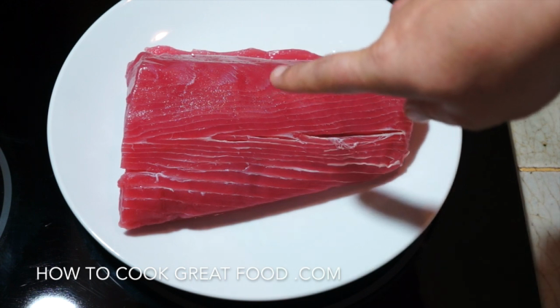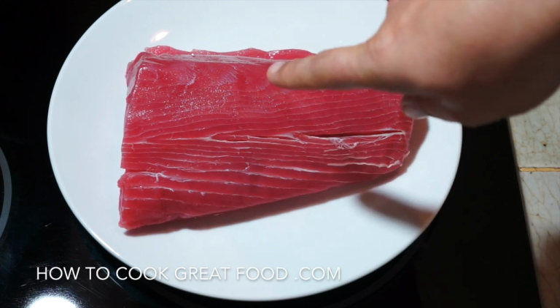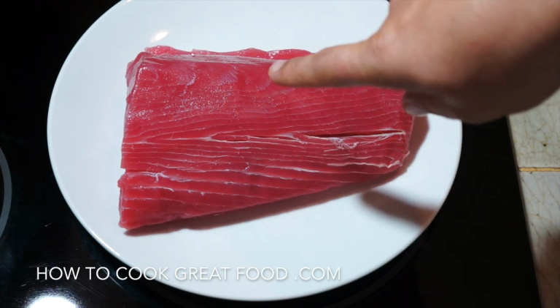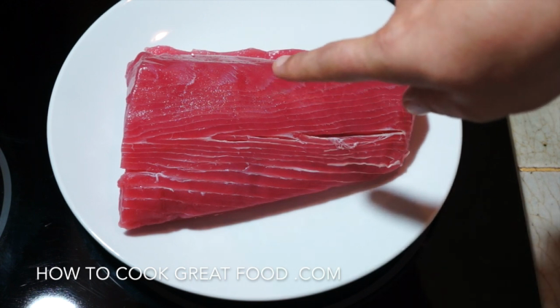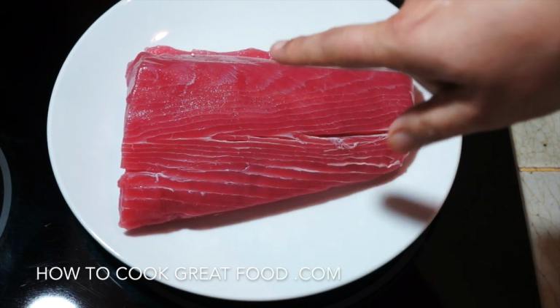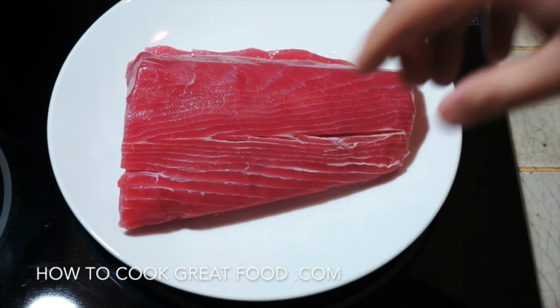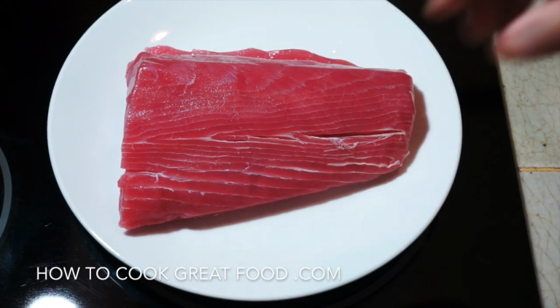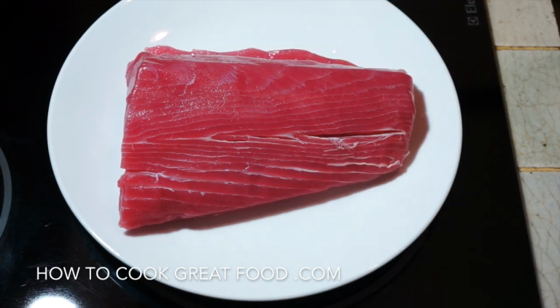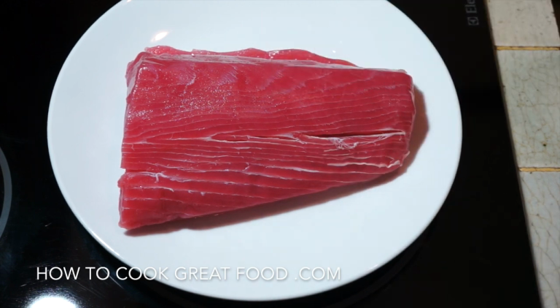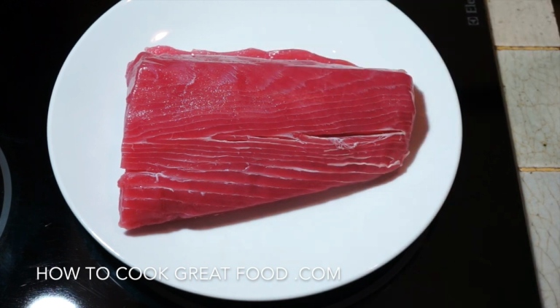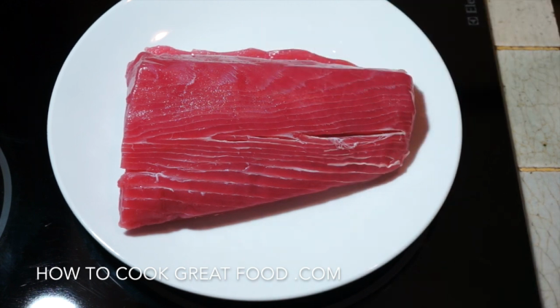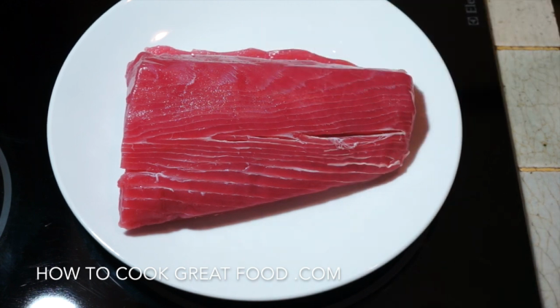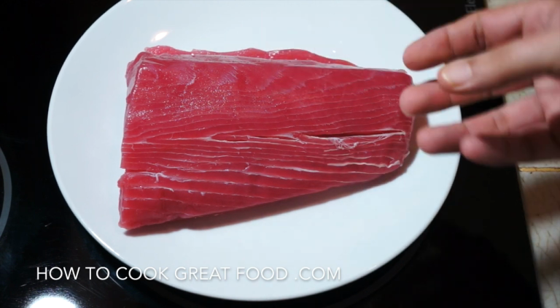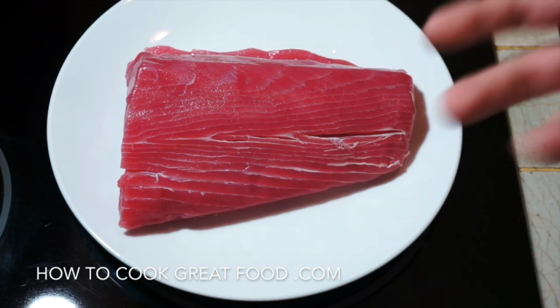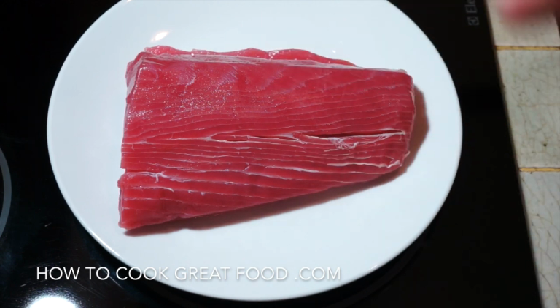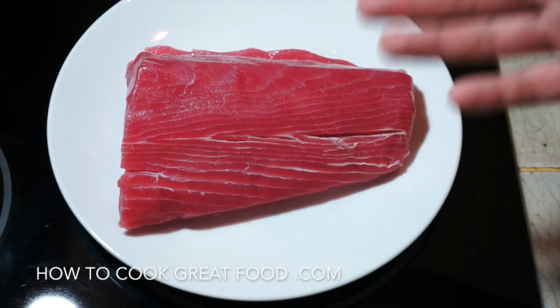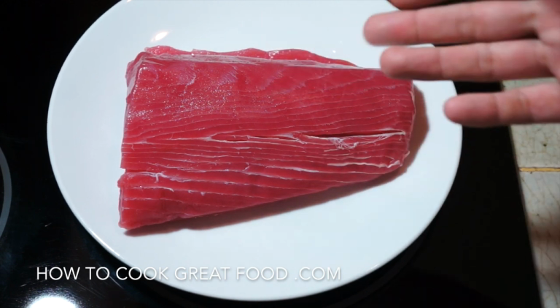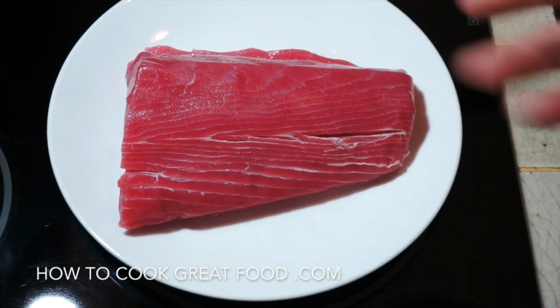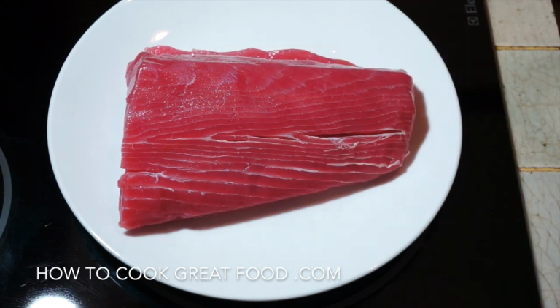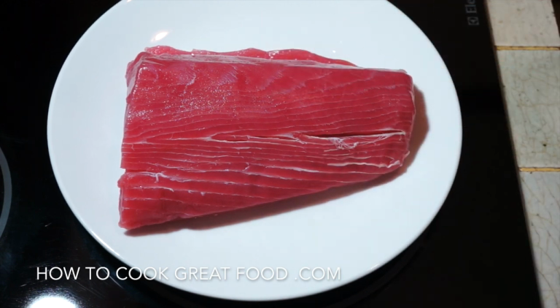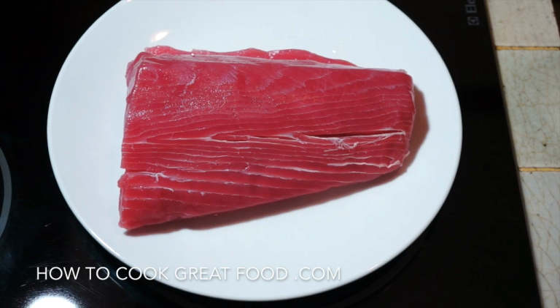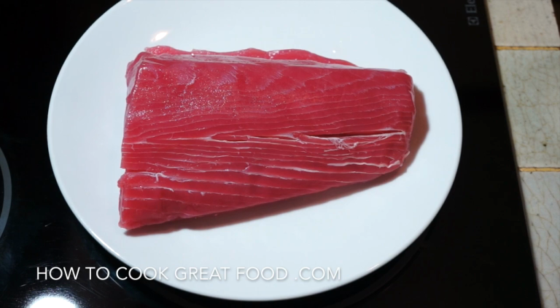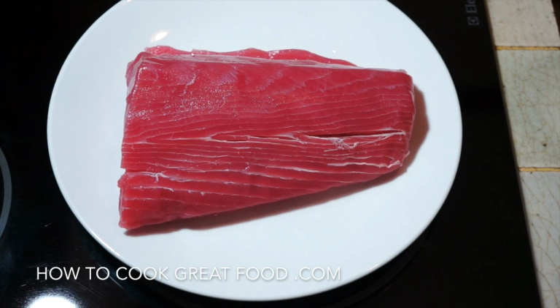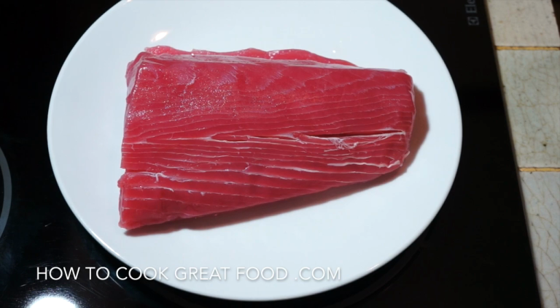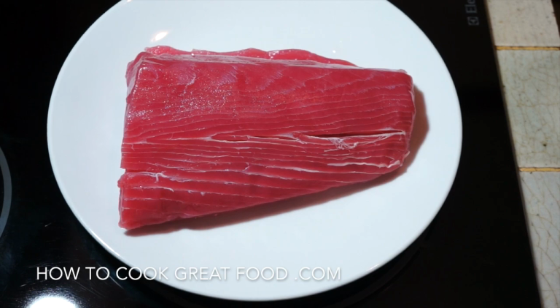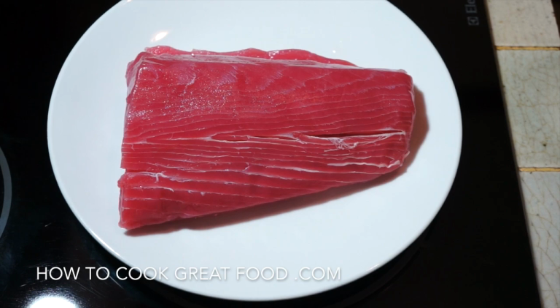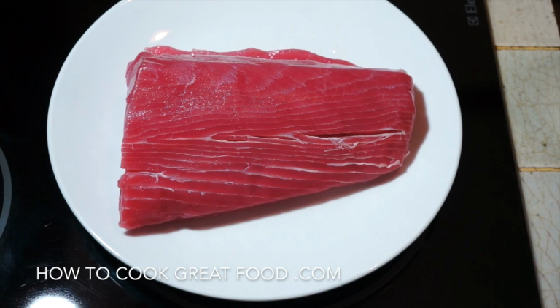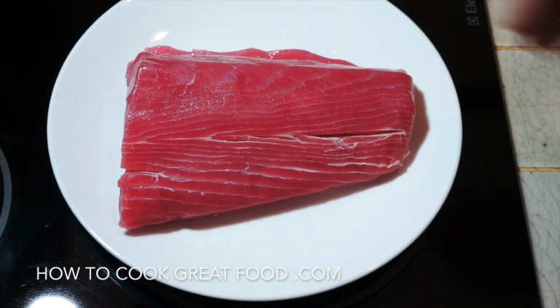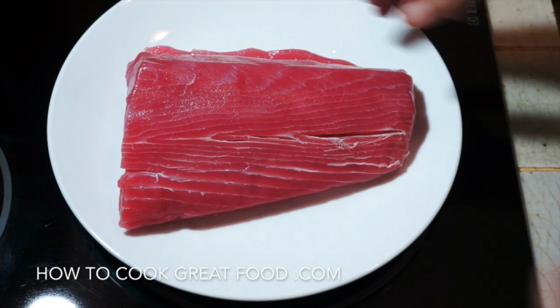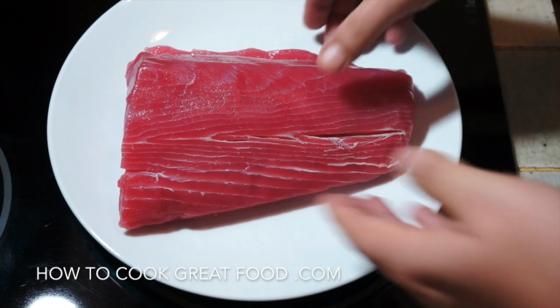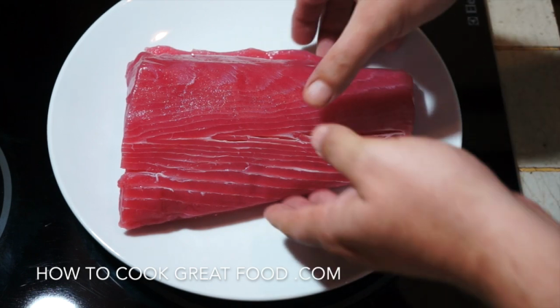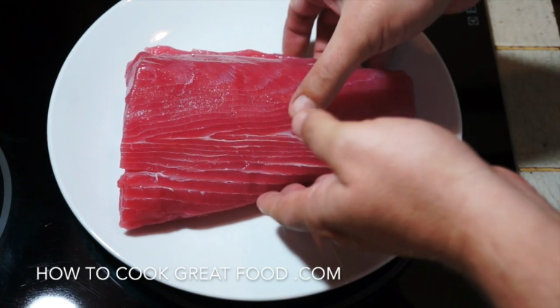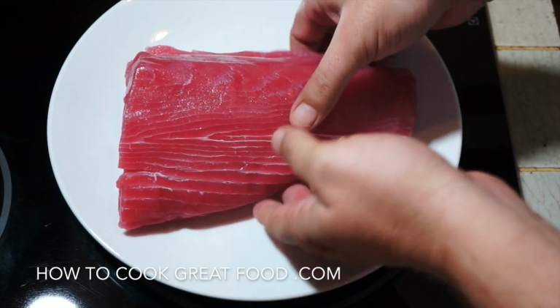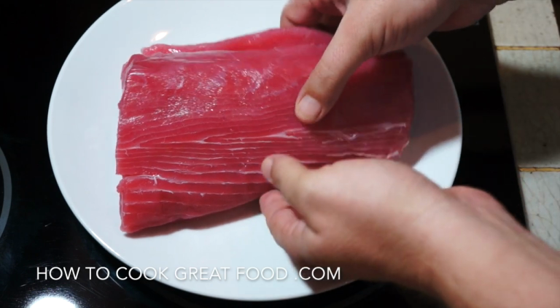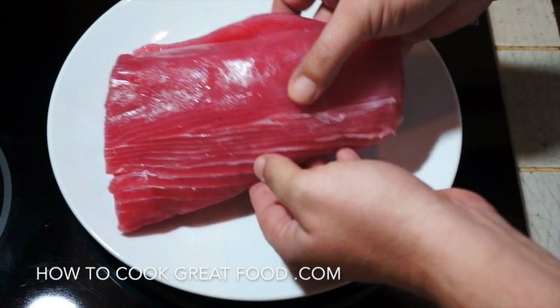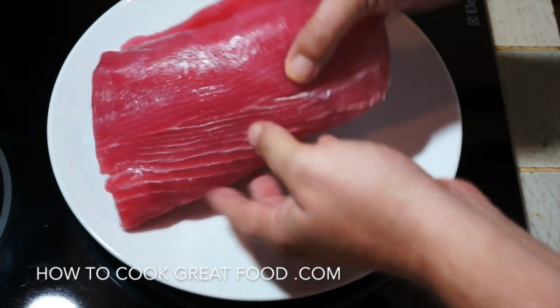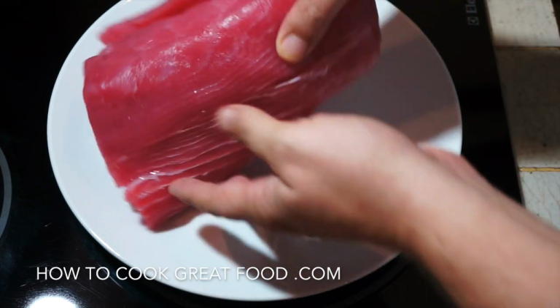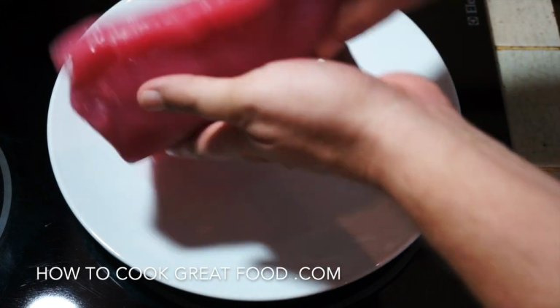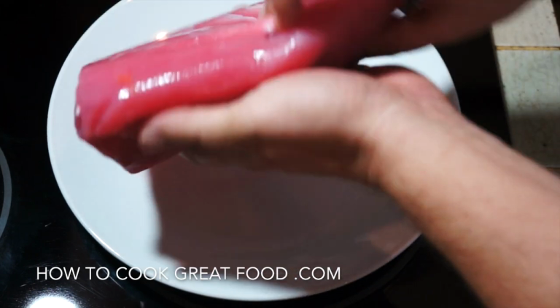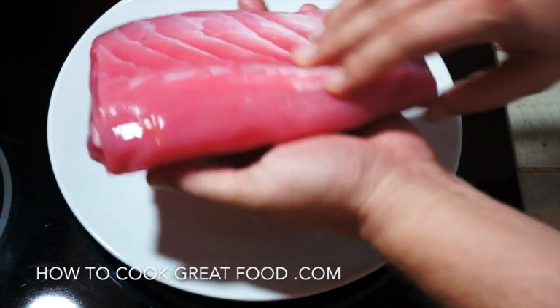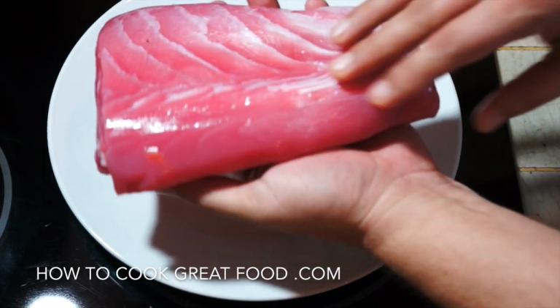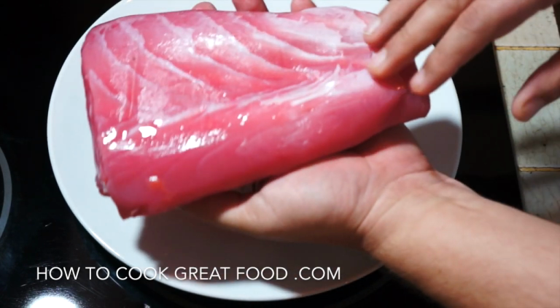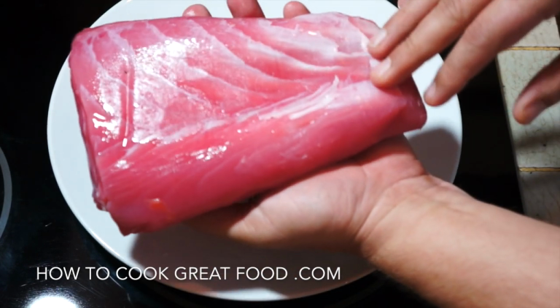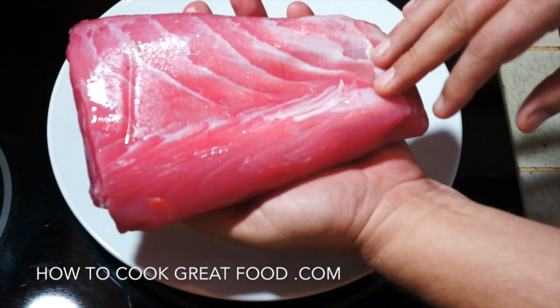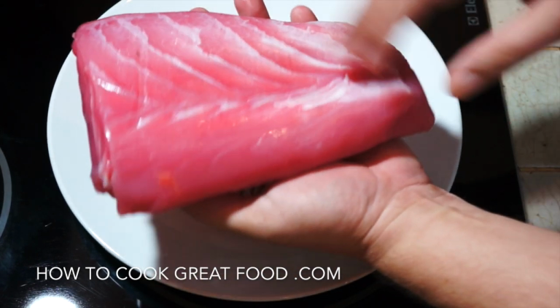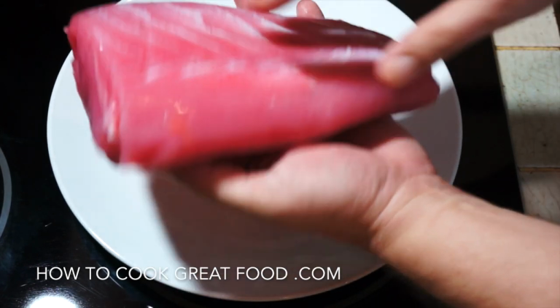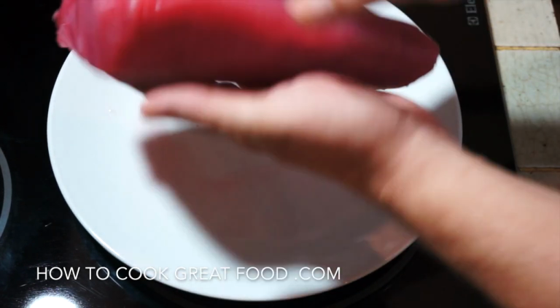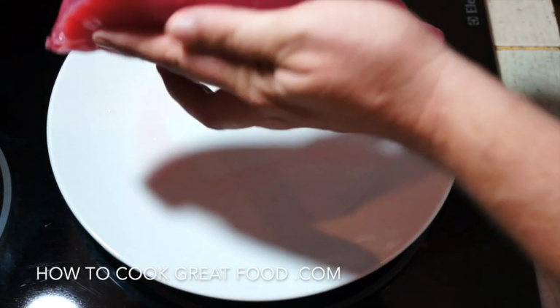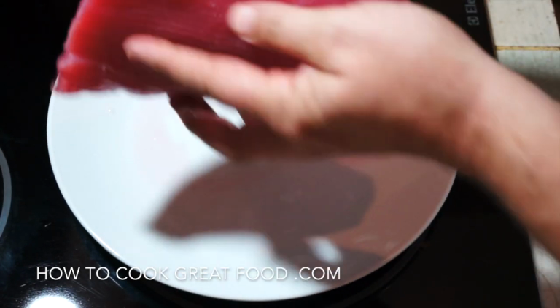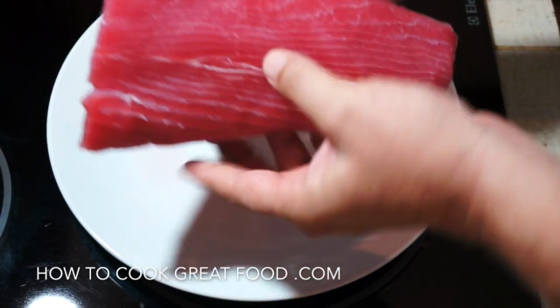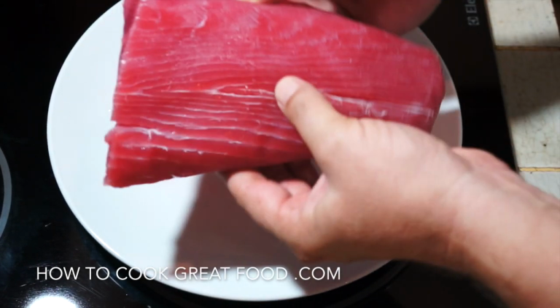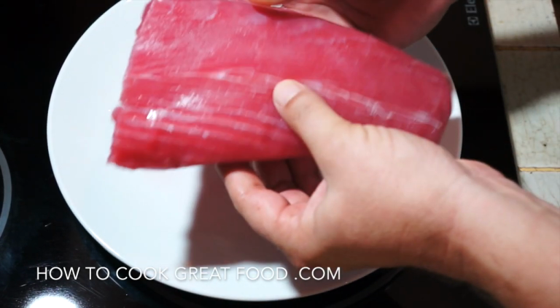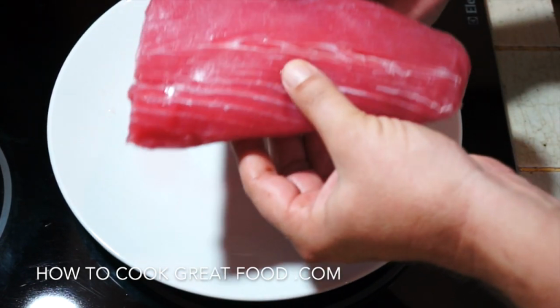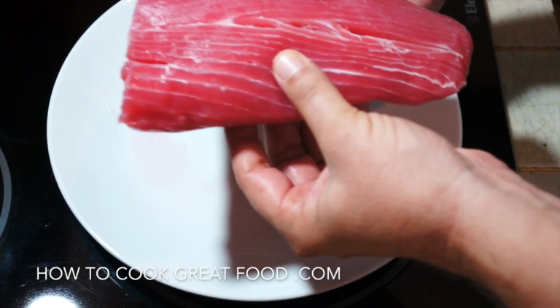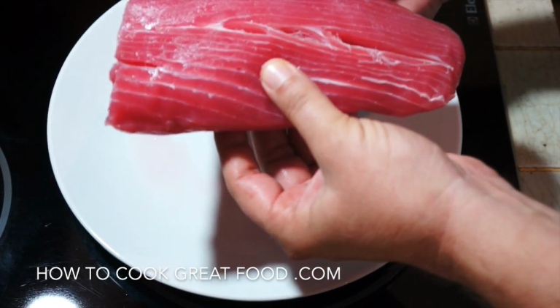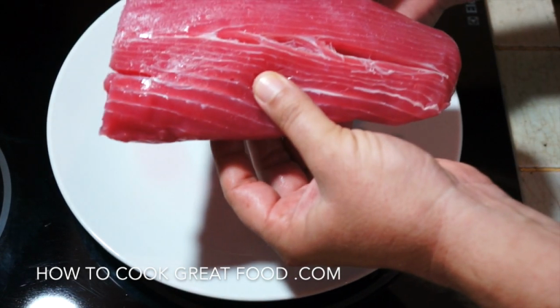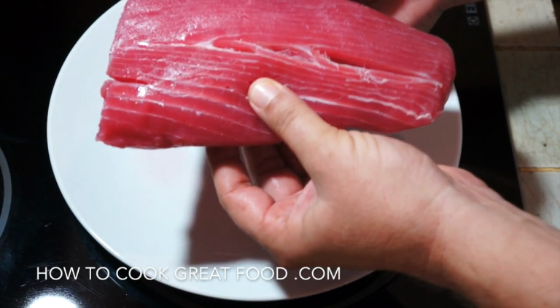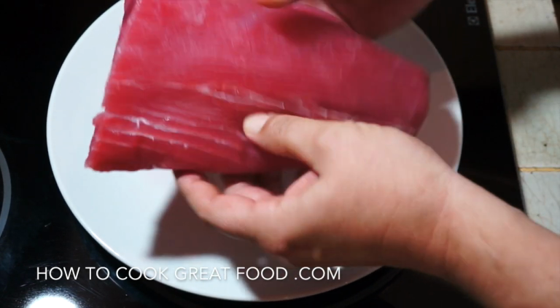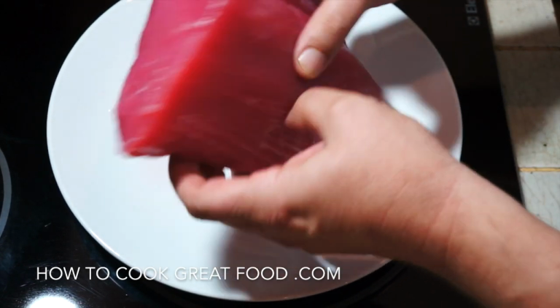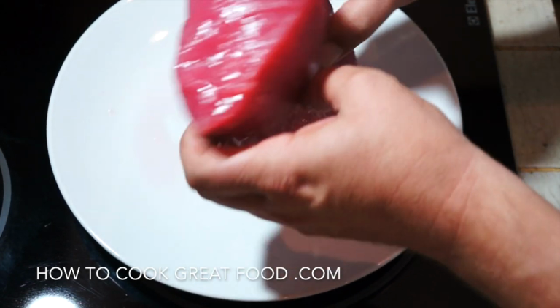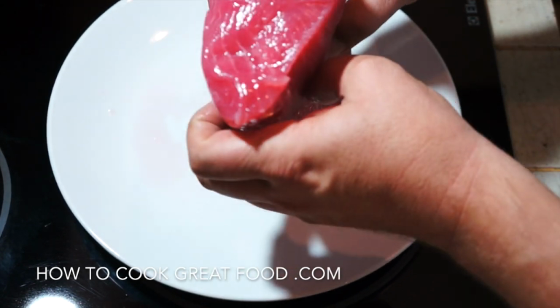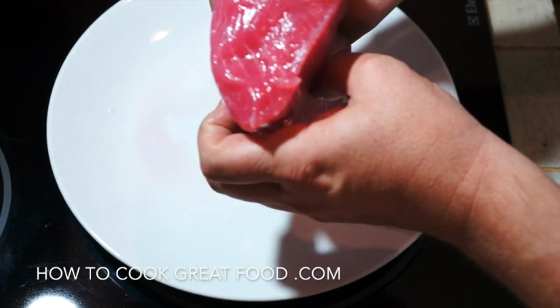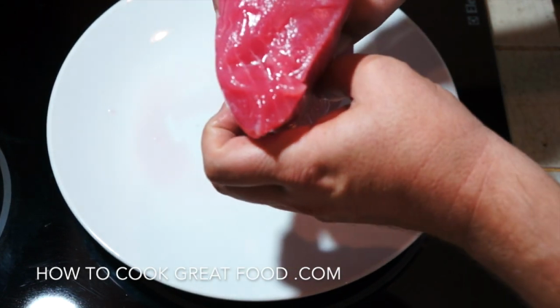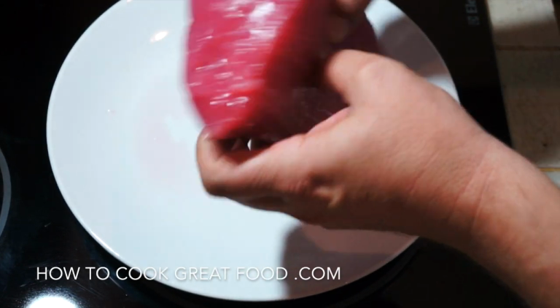Fresh tuna we've got today. This is quite a chunky fella — a nice tuna loin.